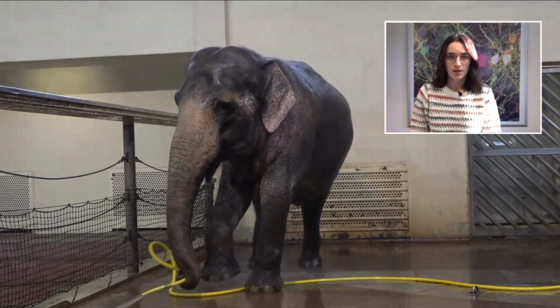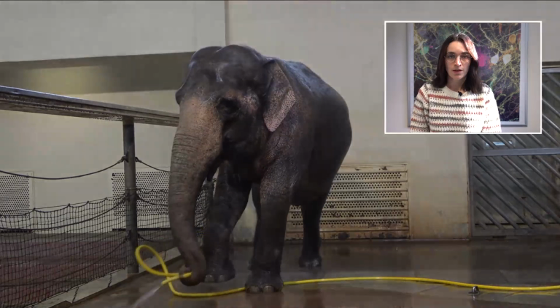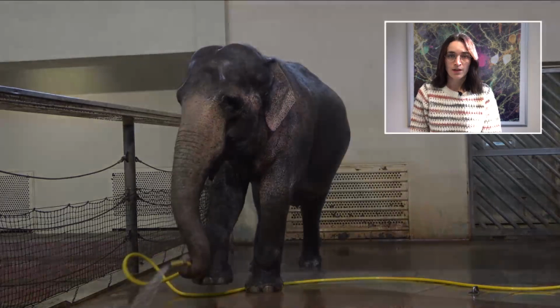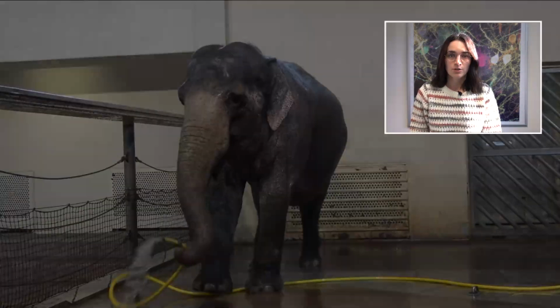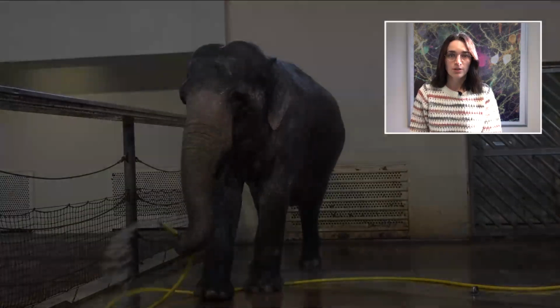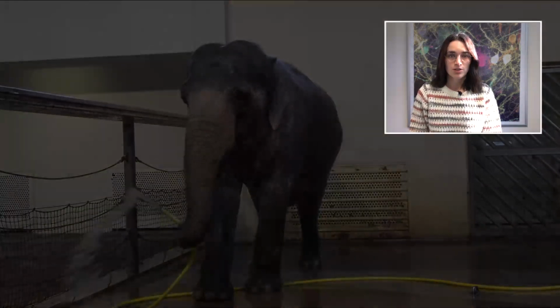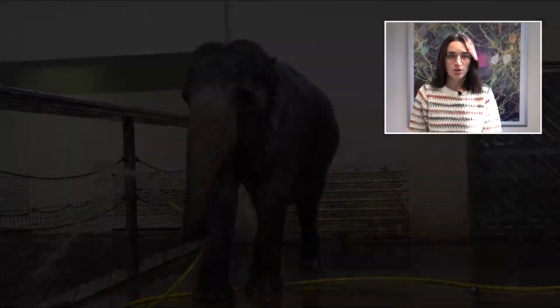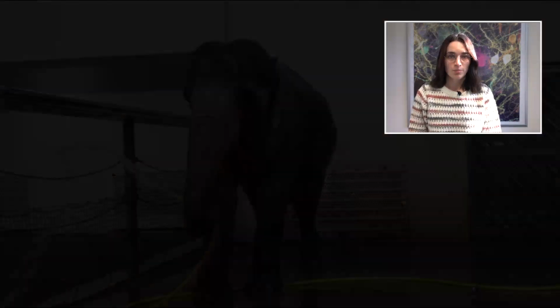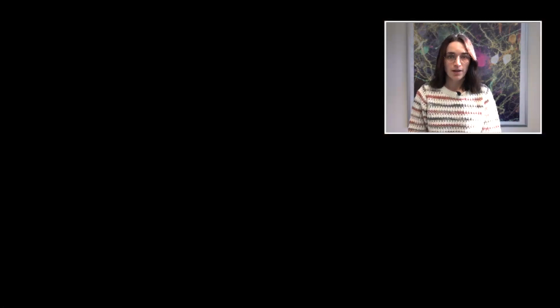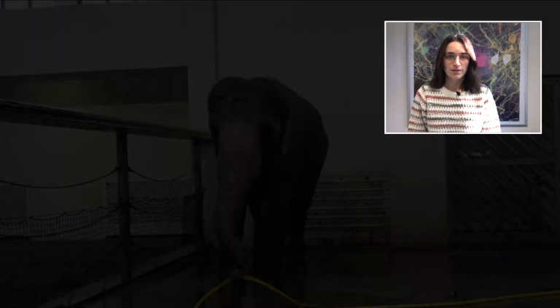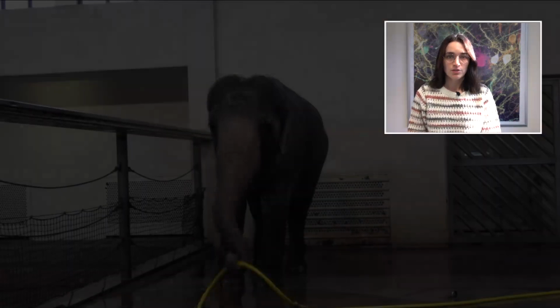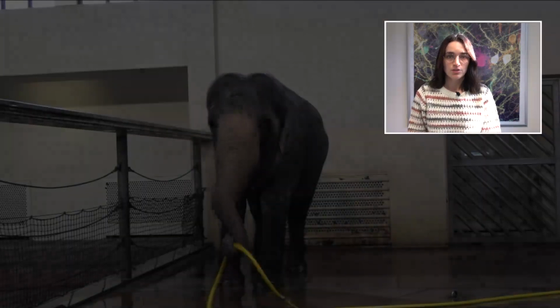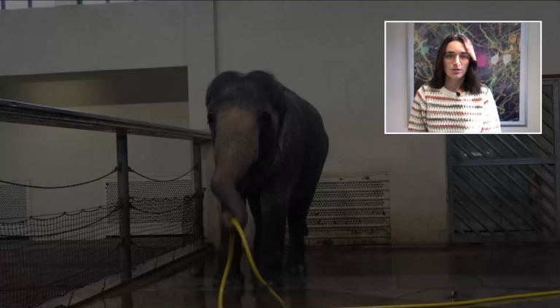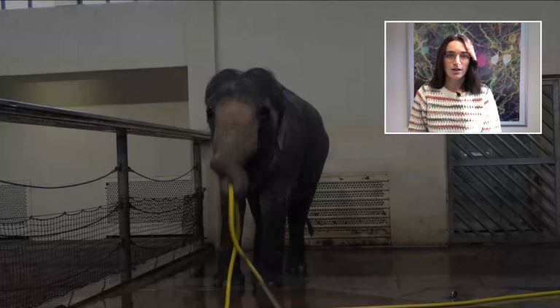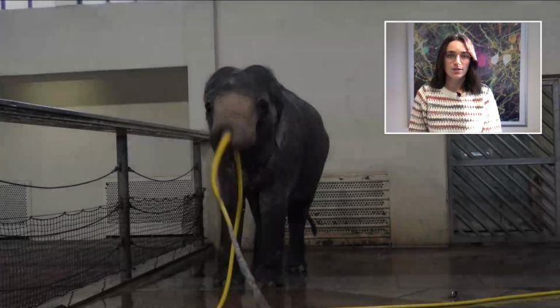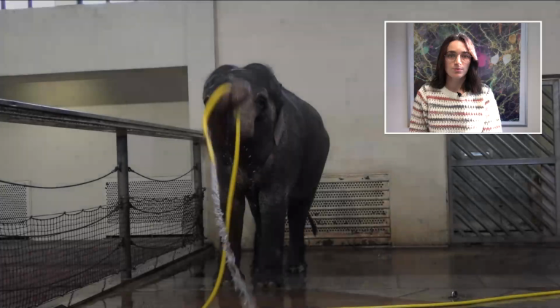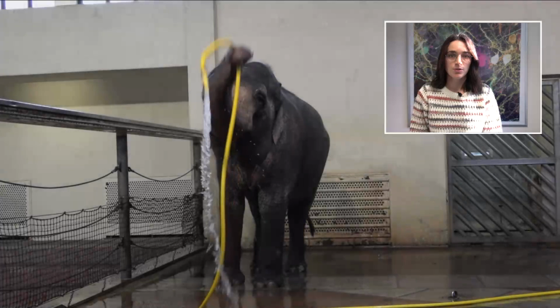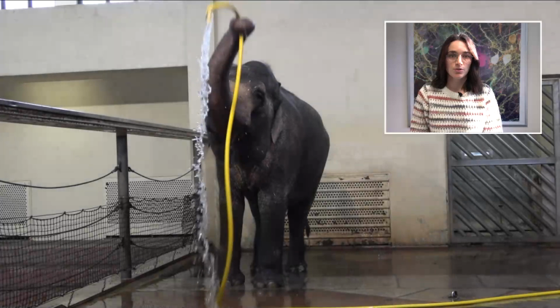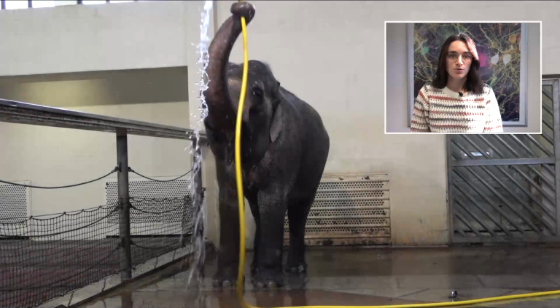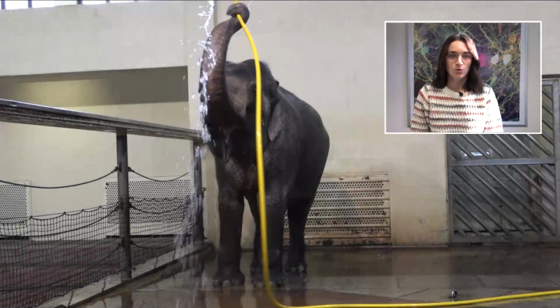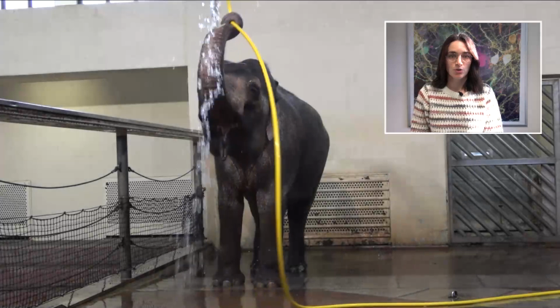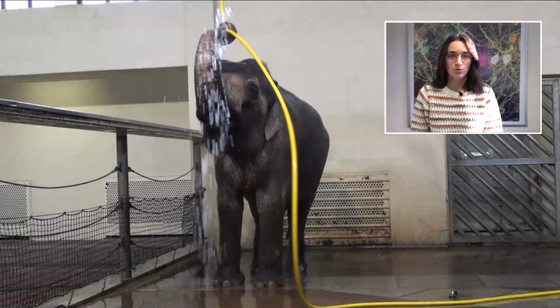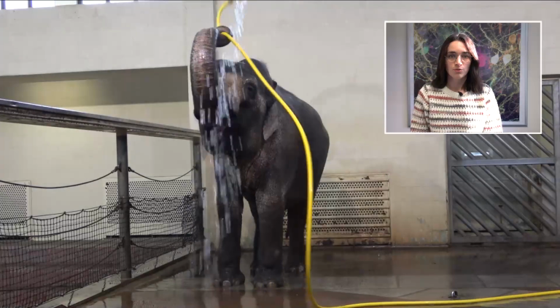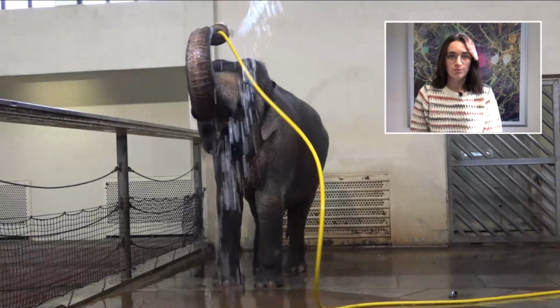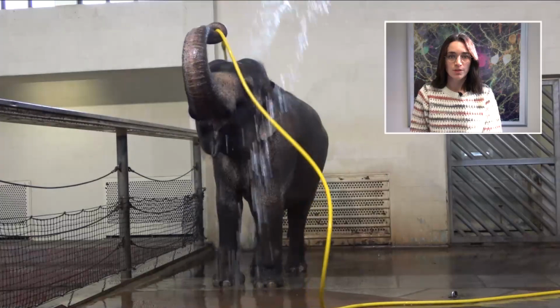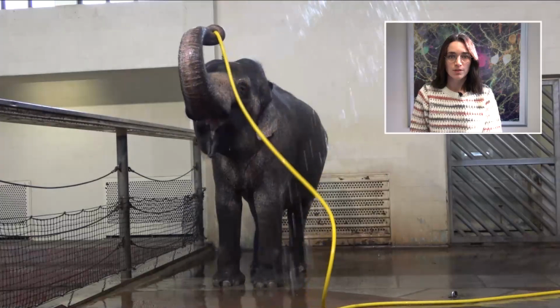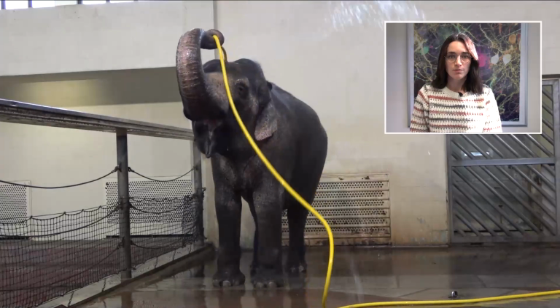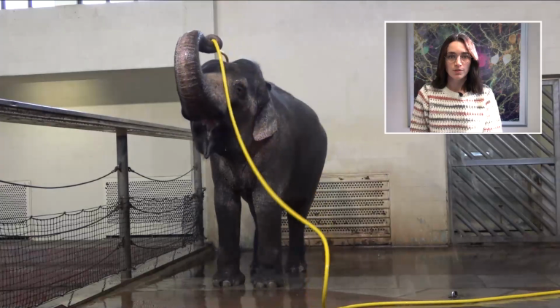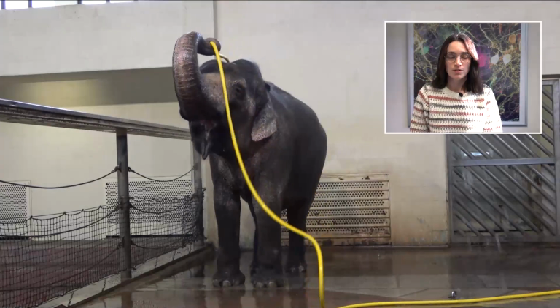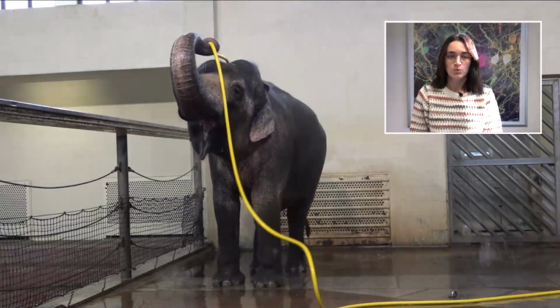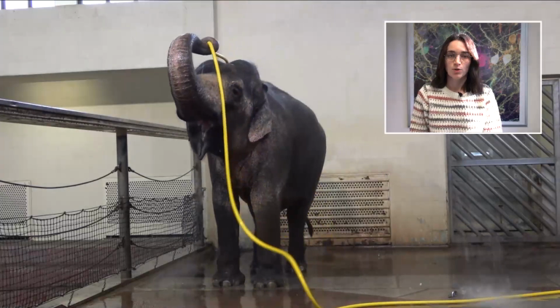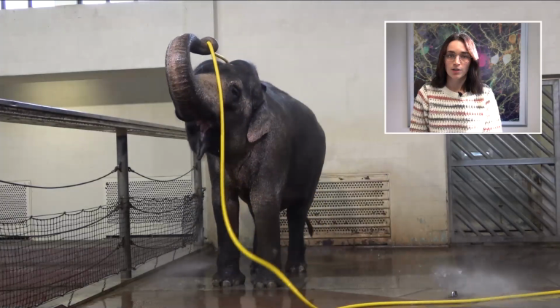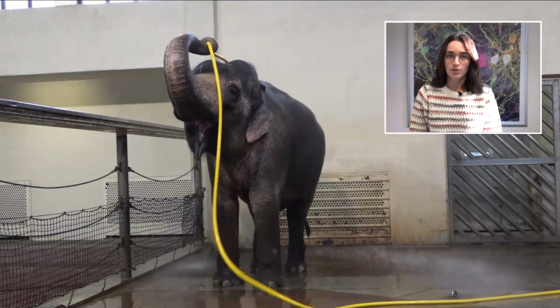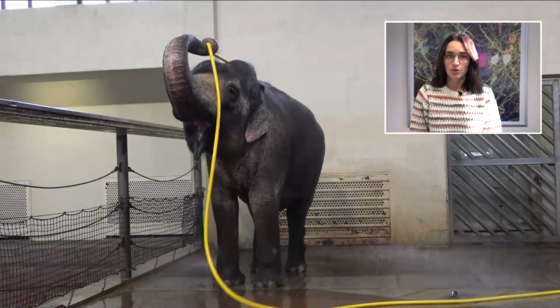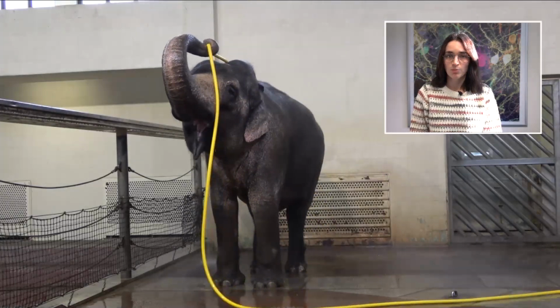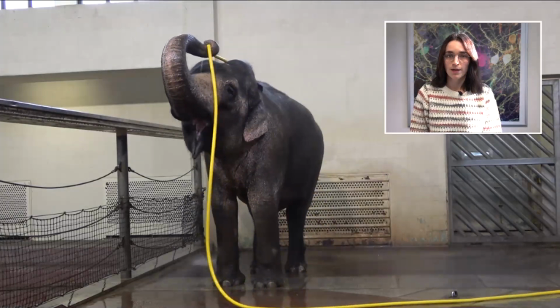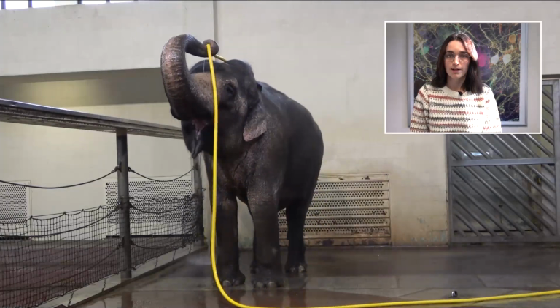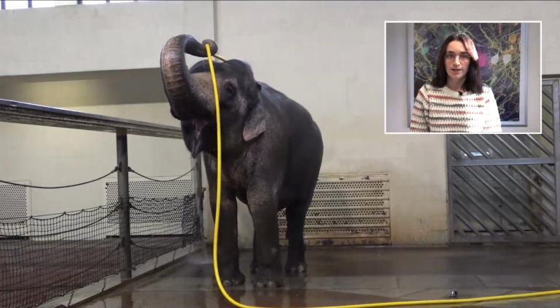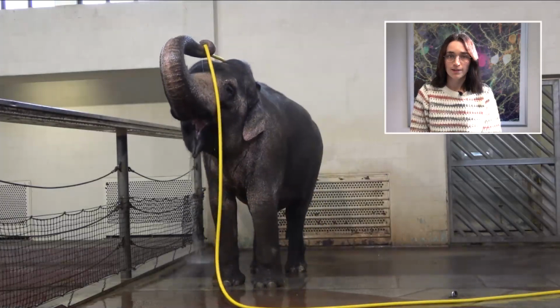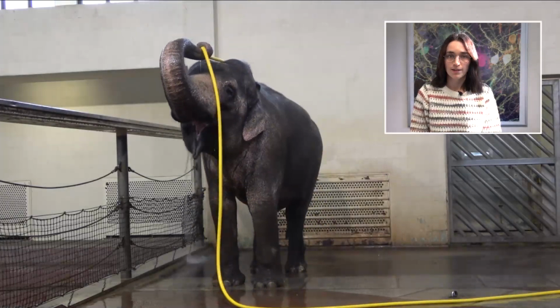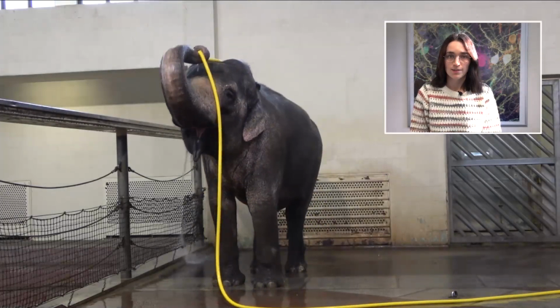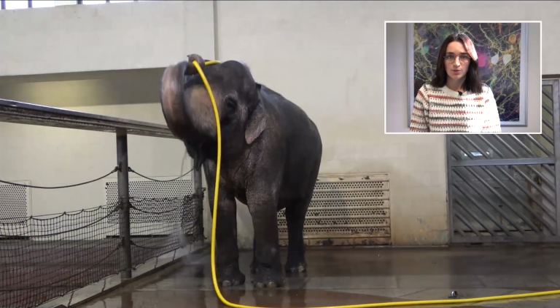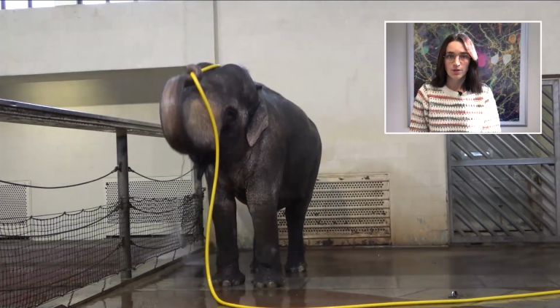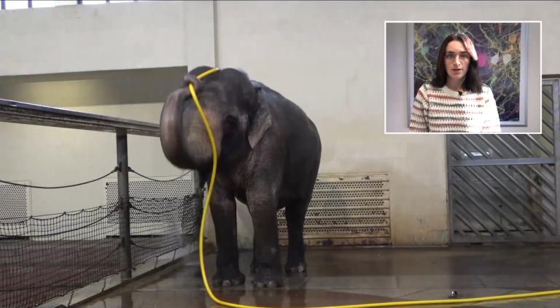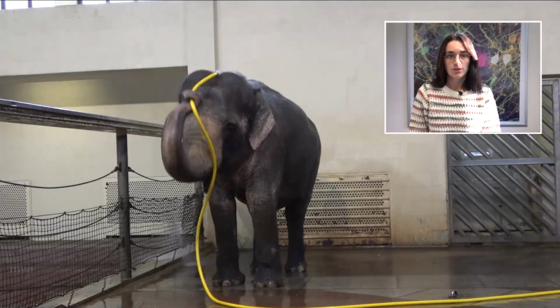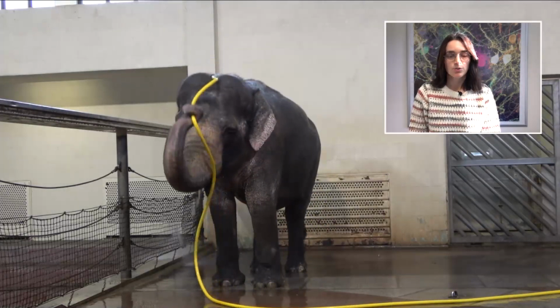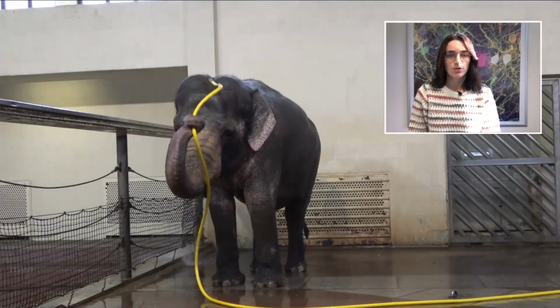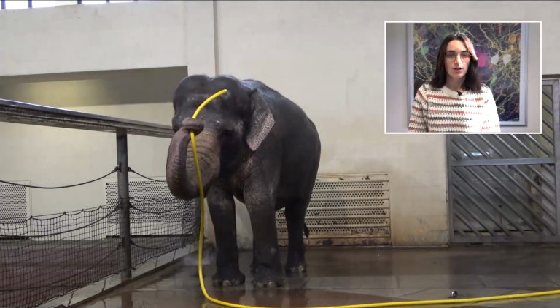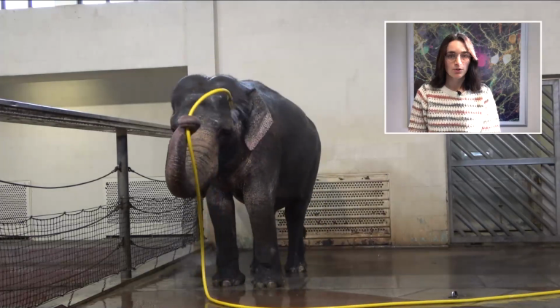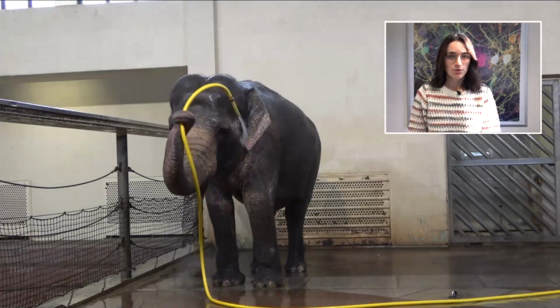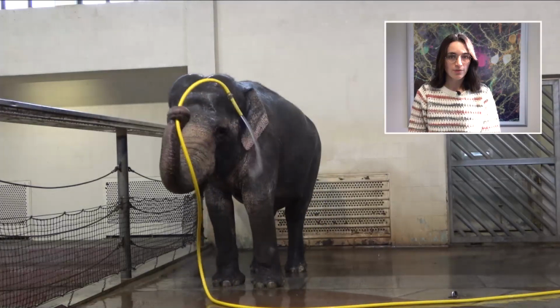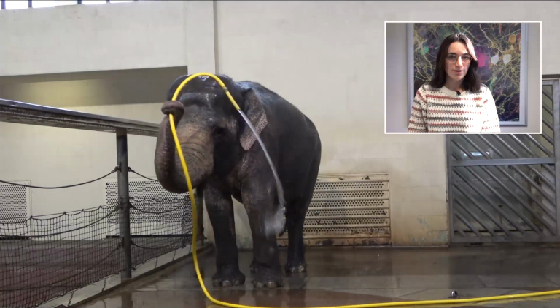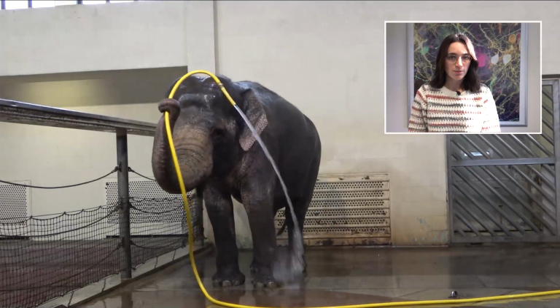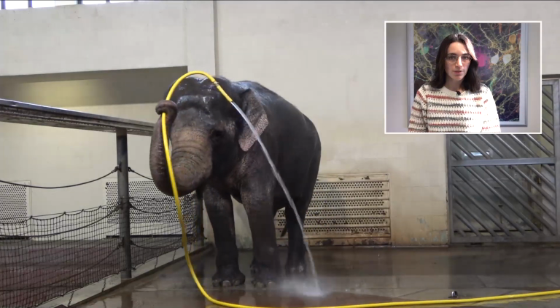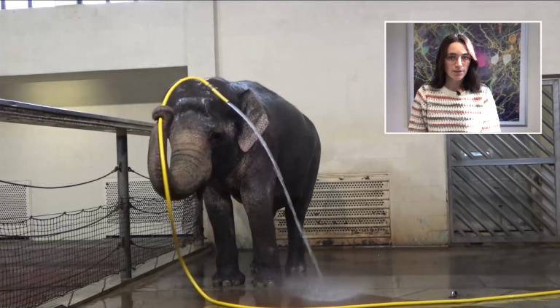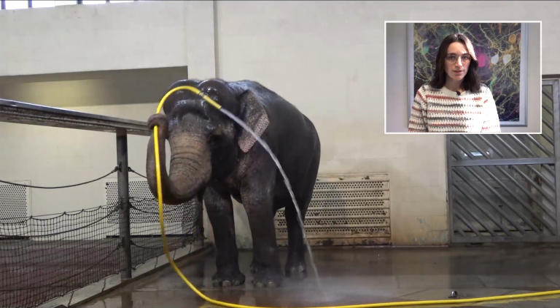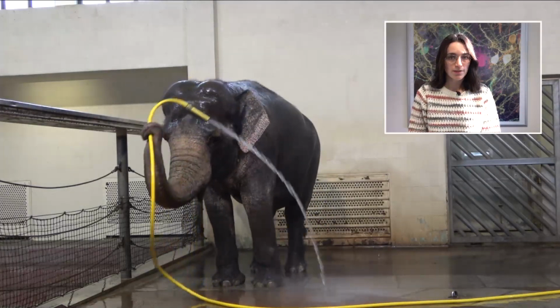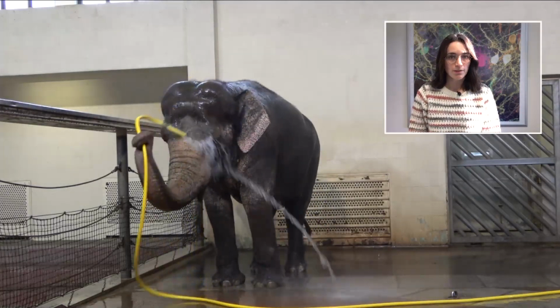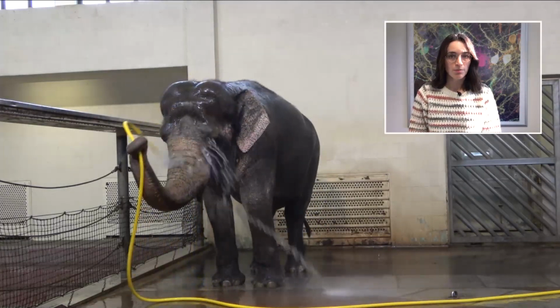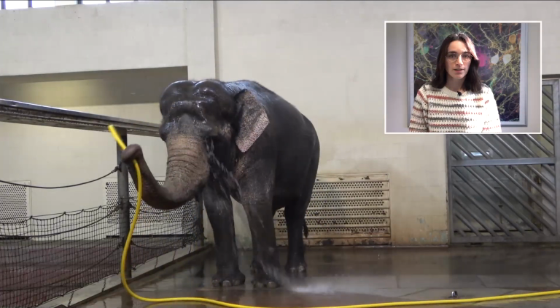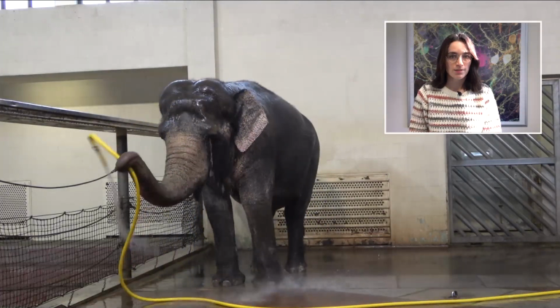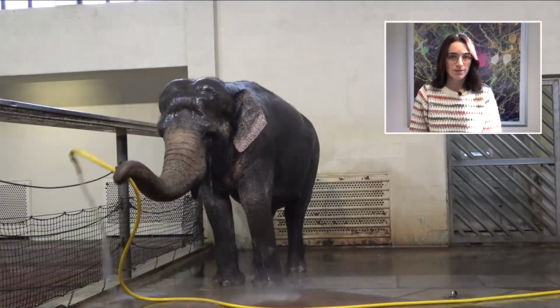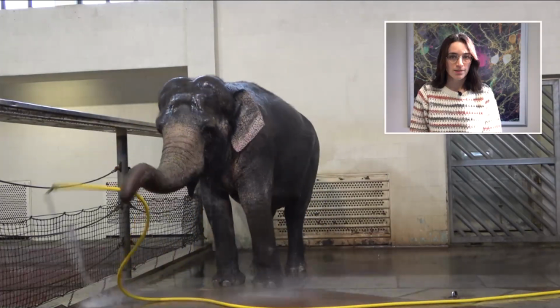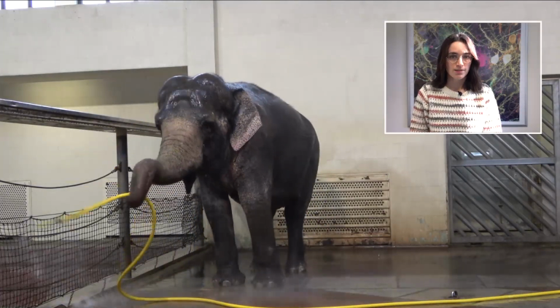To reach her back, she grasped the hose further from the tip and swung it on her back like a lasso, using hose flexibility and ballistics.